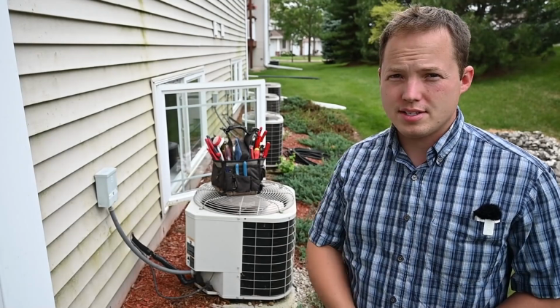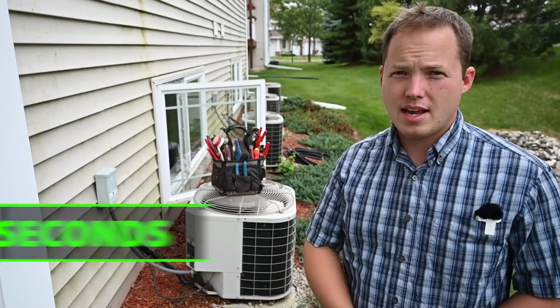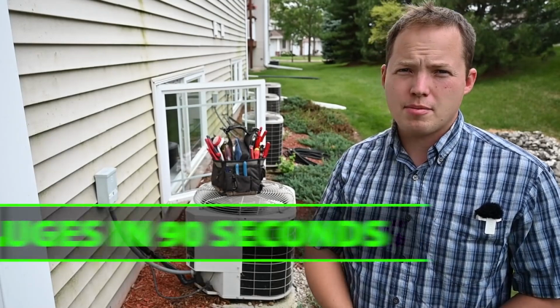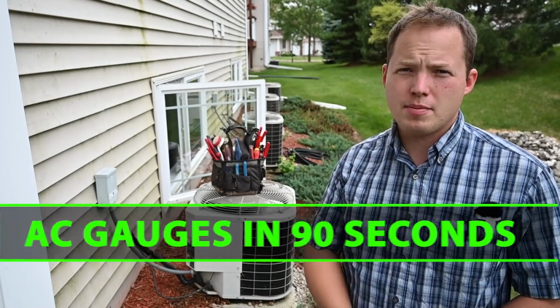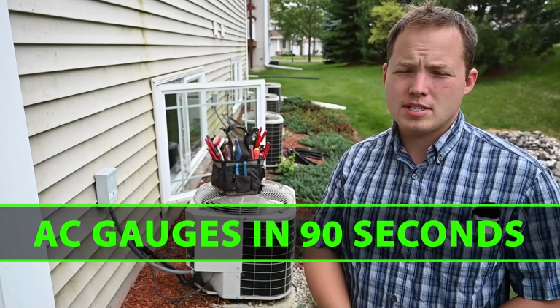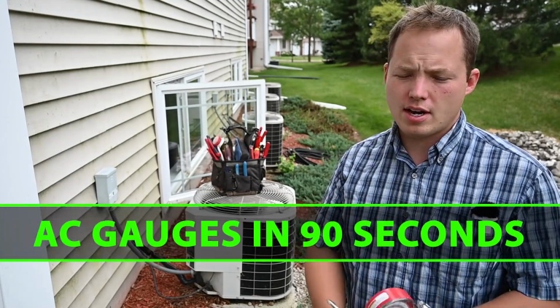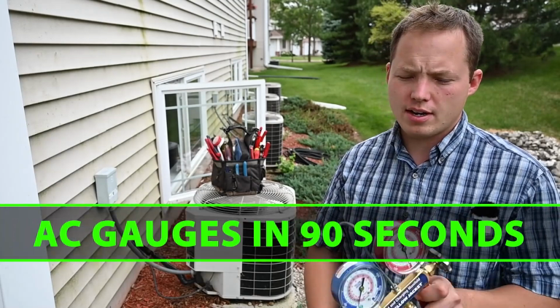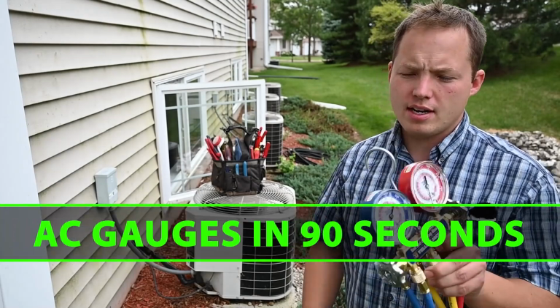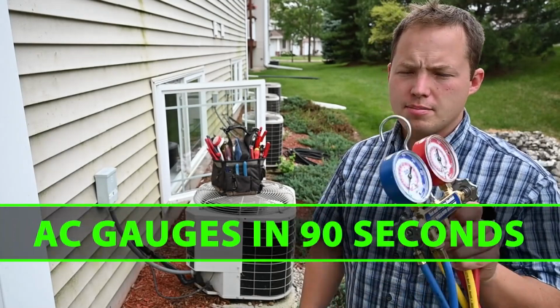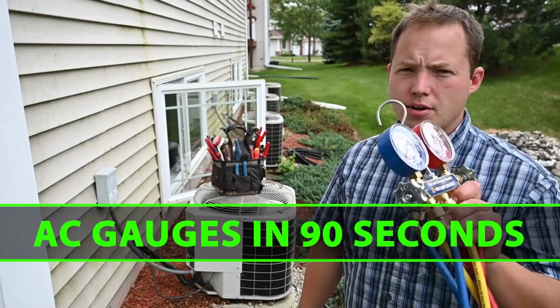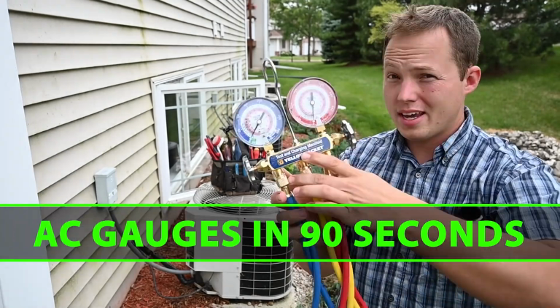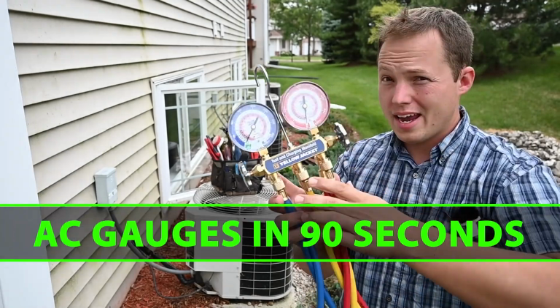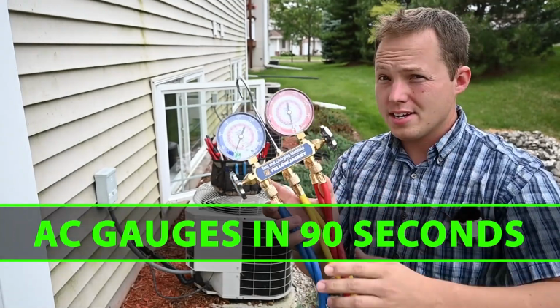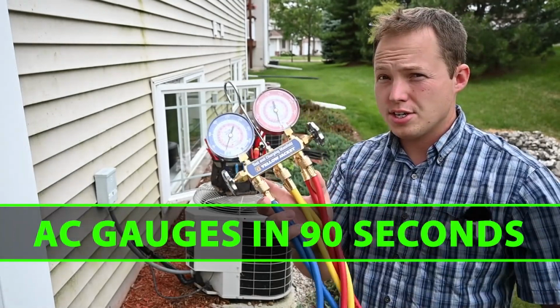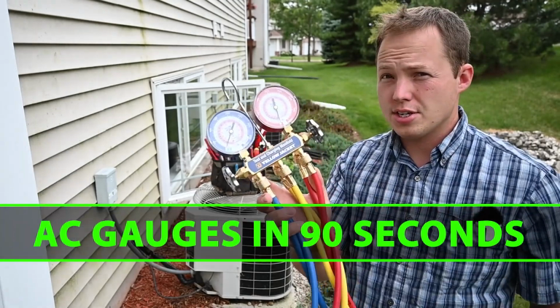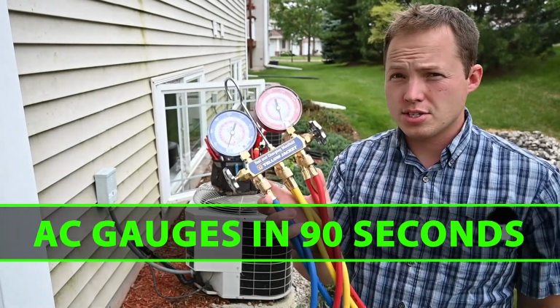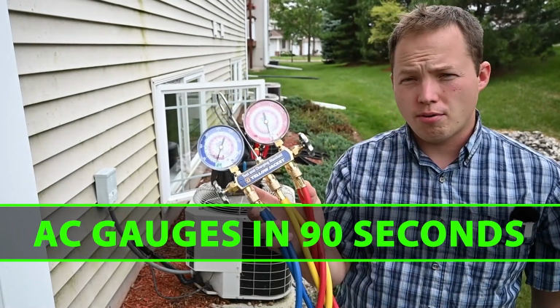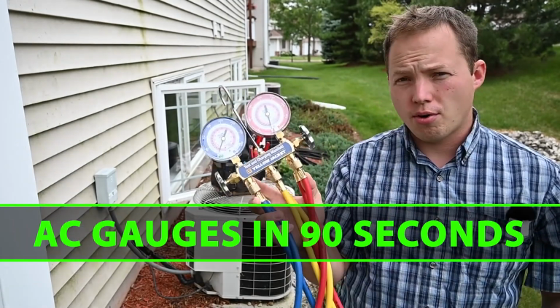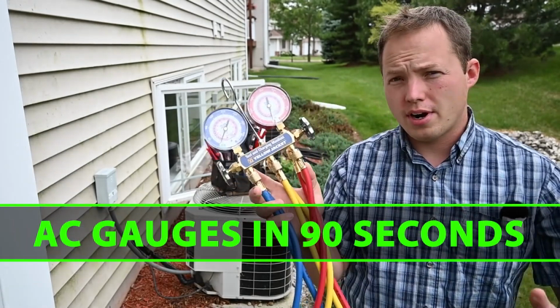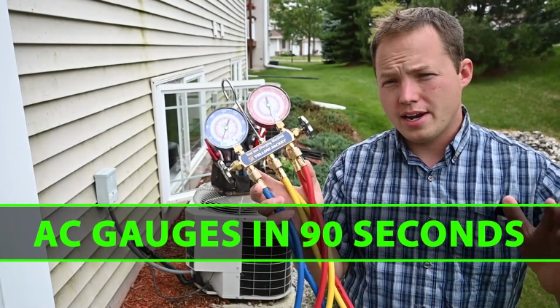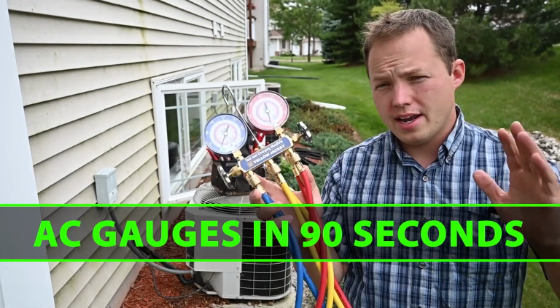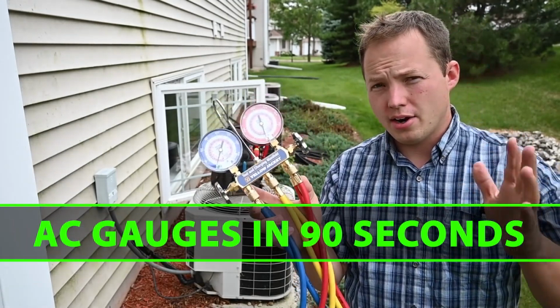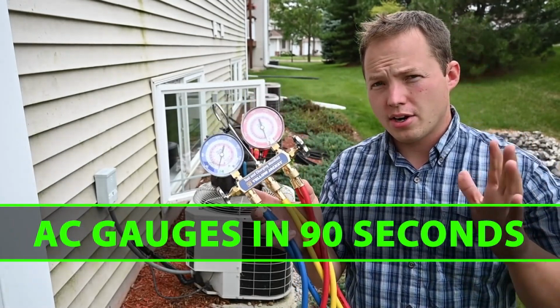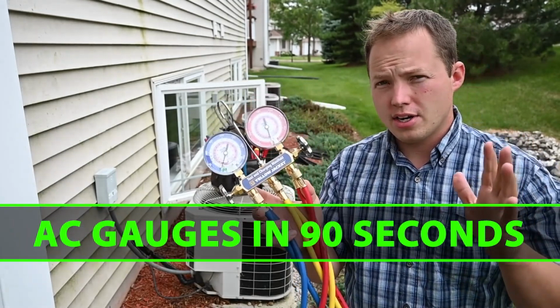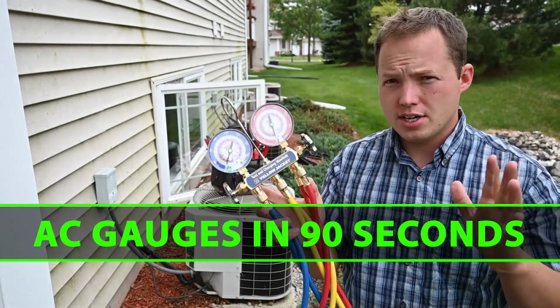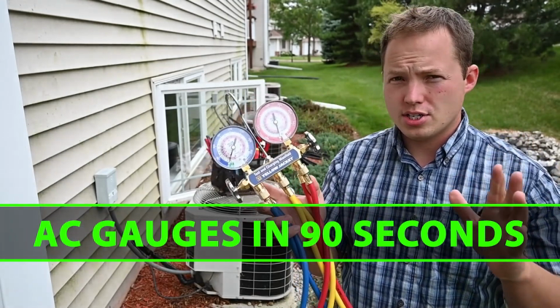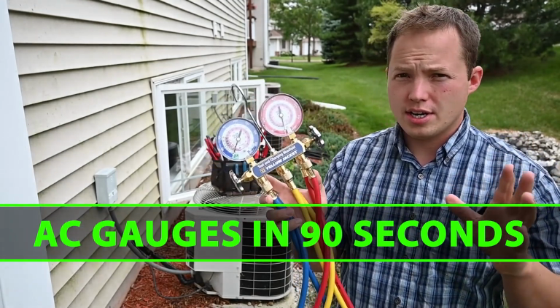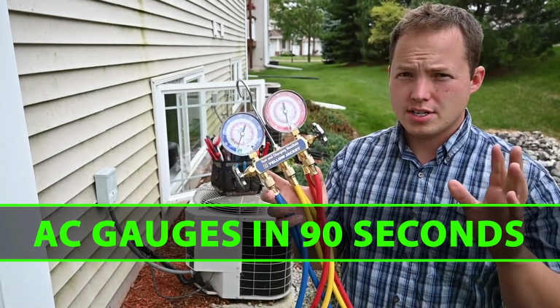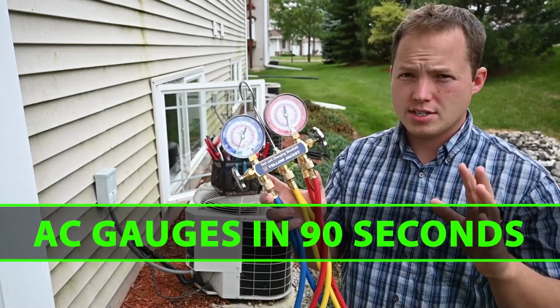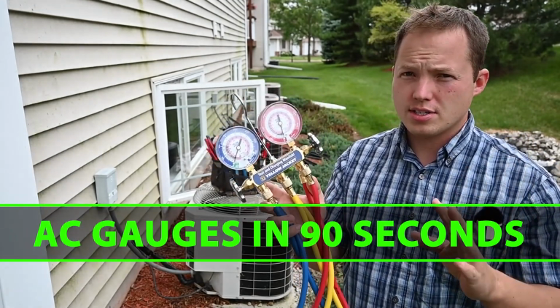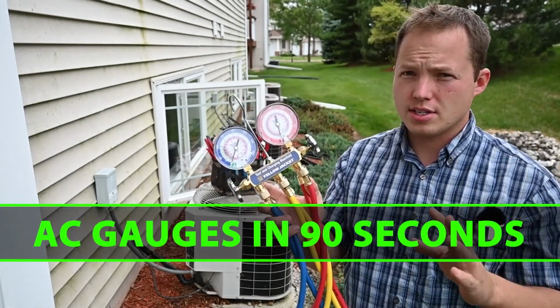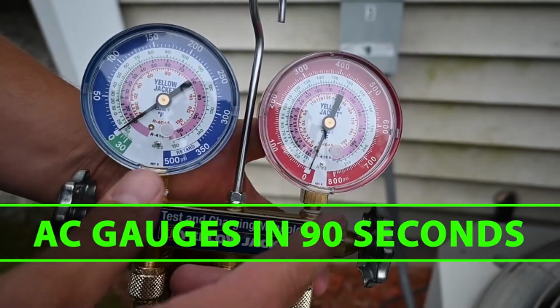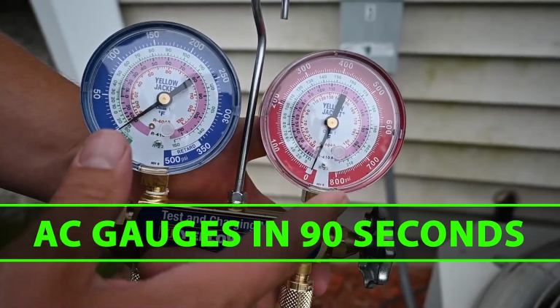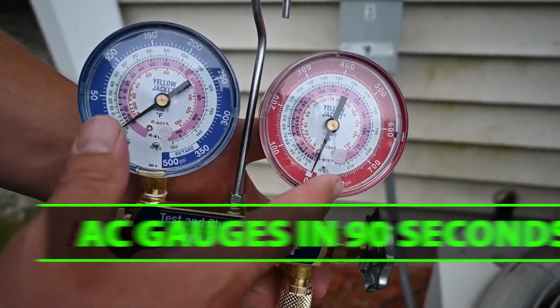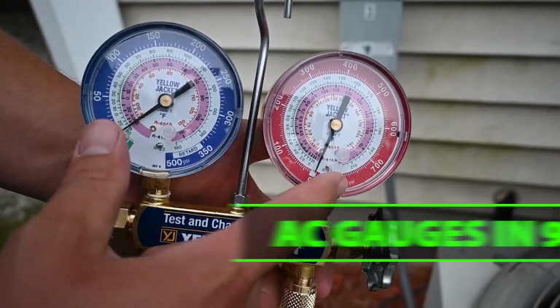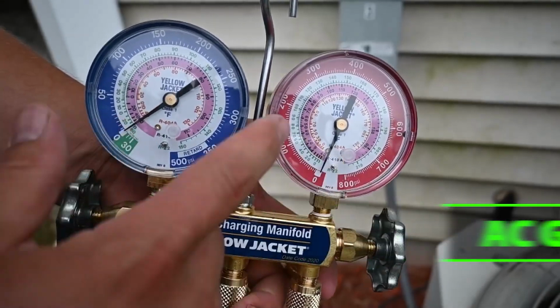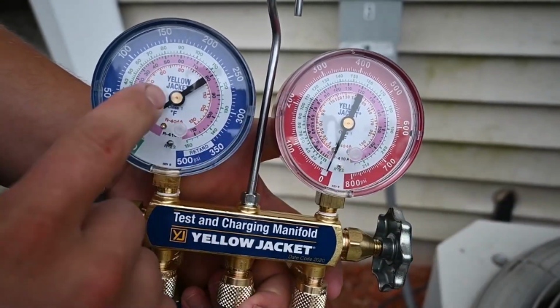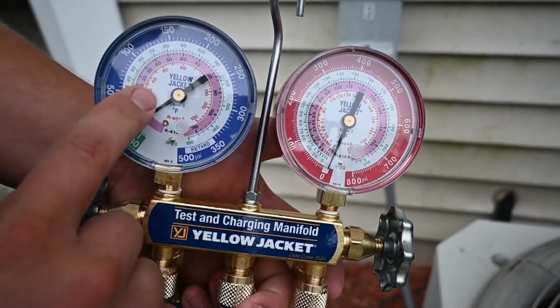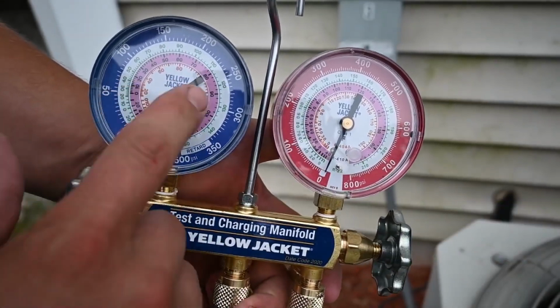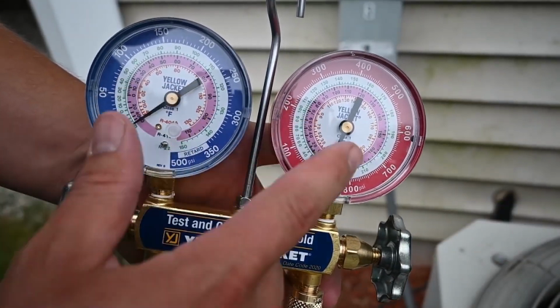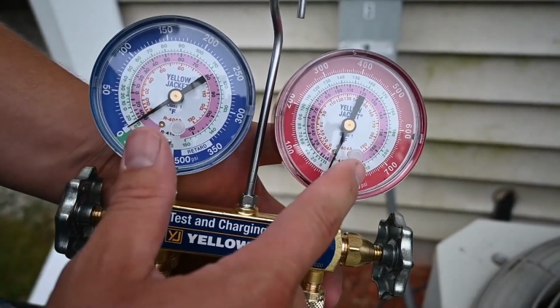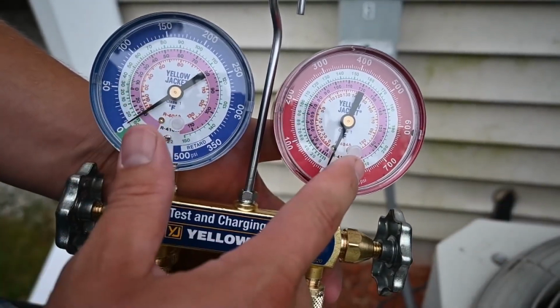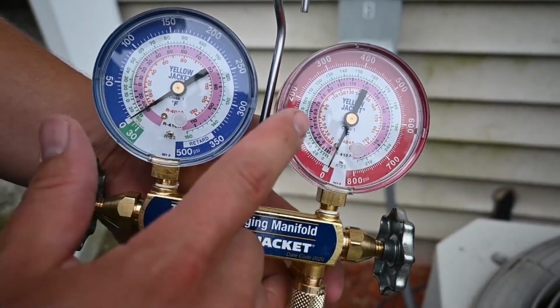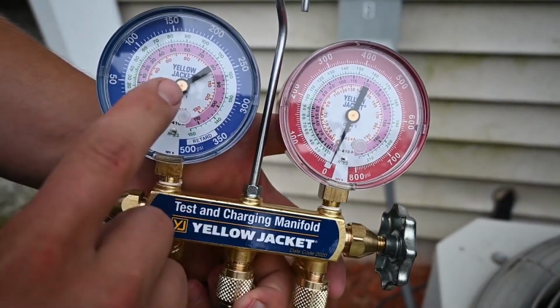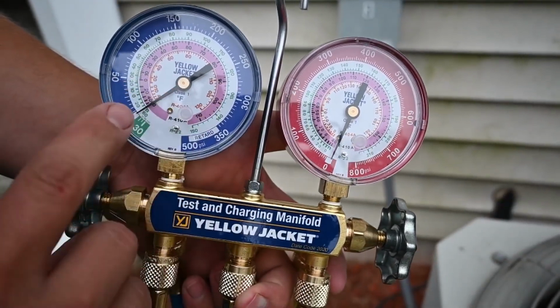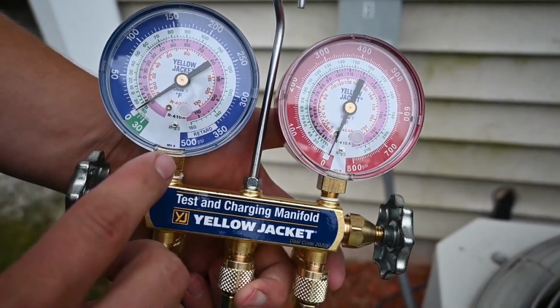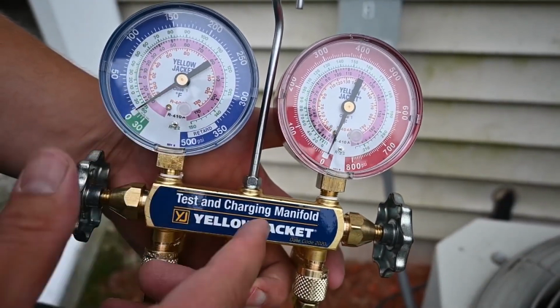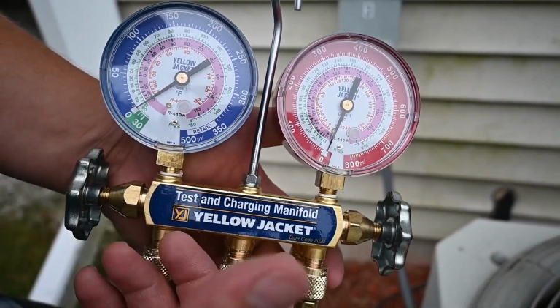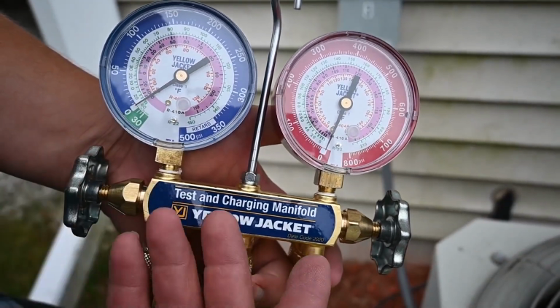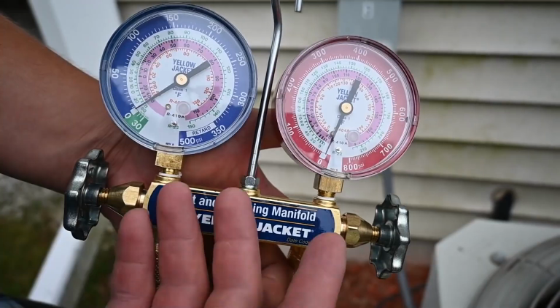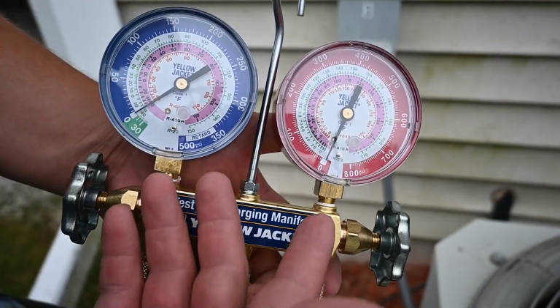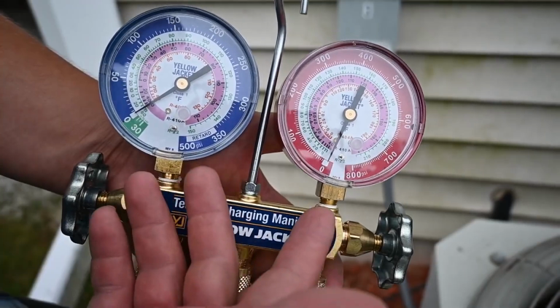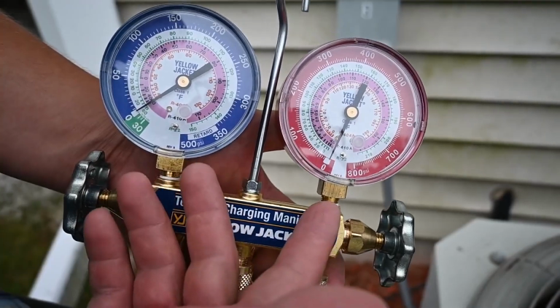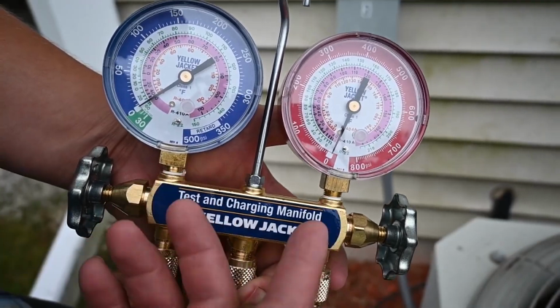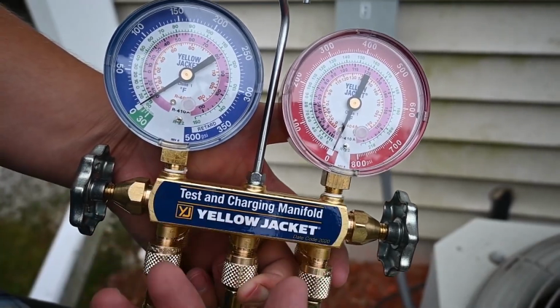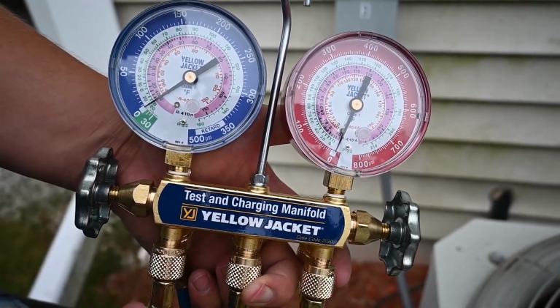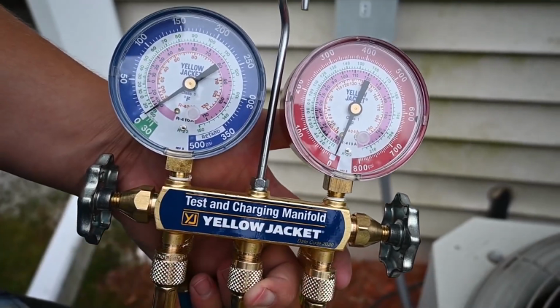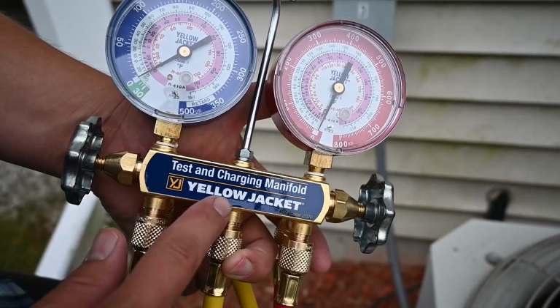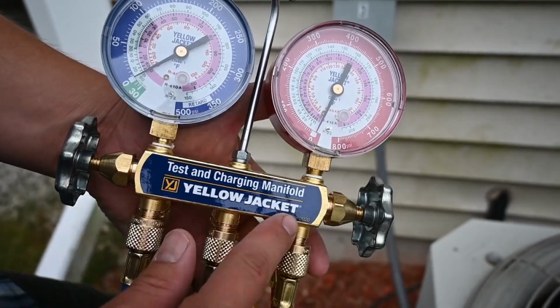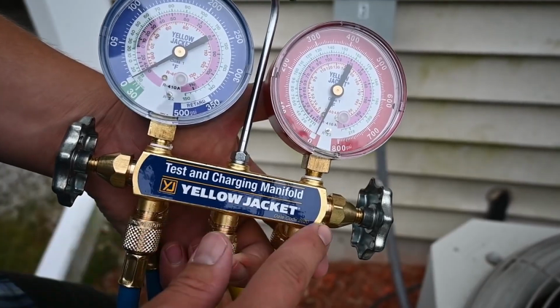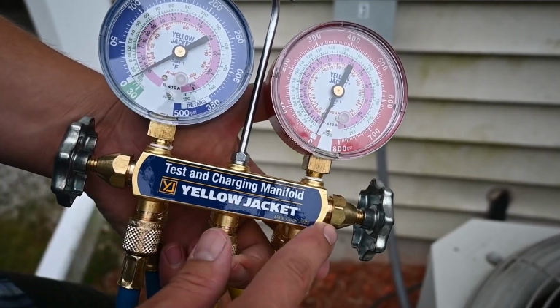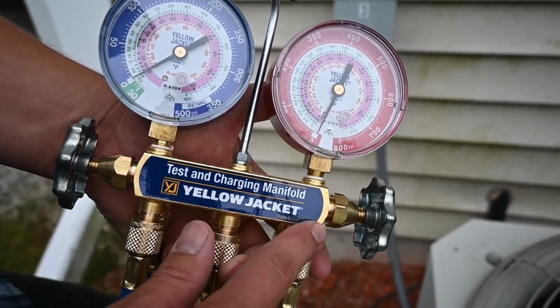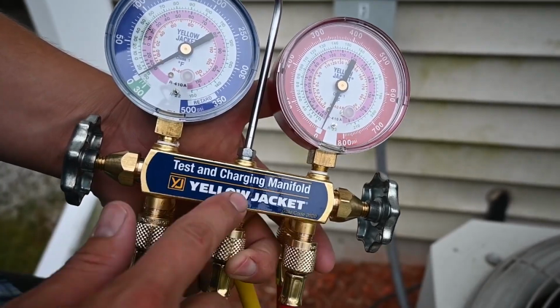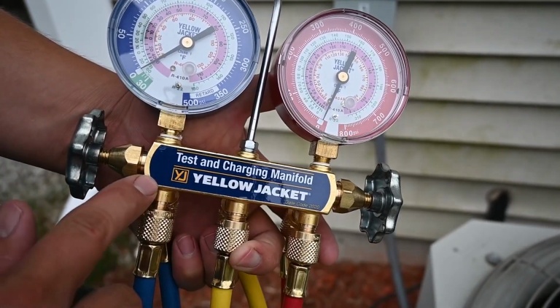Today I'm going to be talking about gauges for an air conditioning system. Here on the top, these are our gauges attached to this manifold.